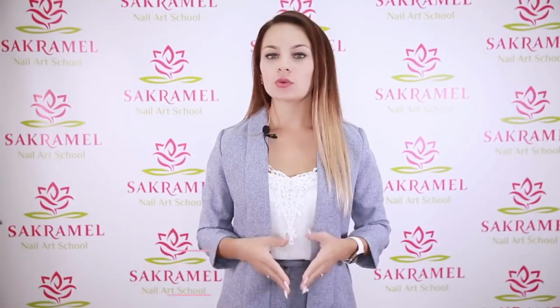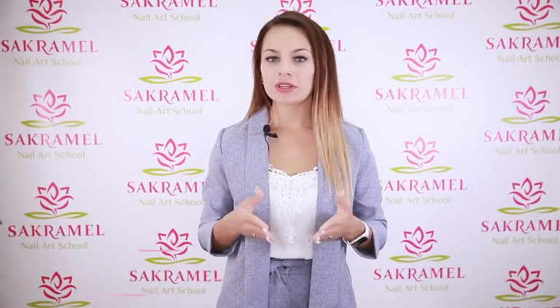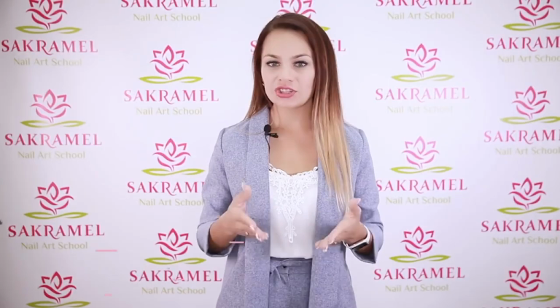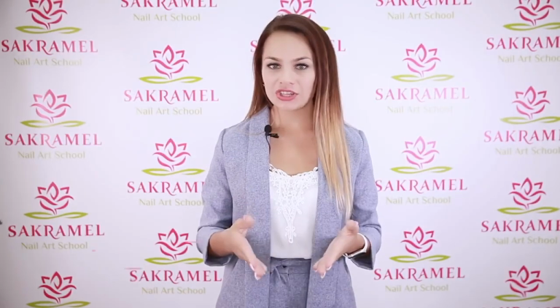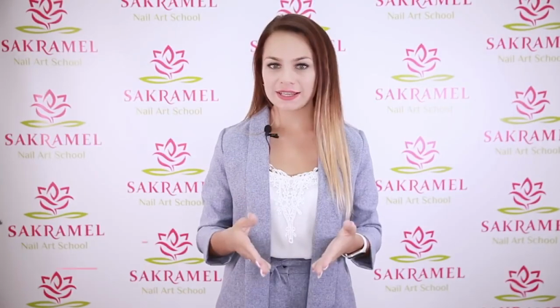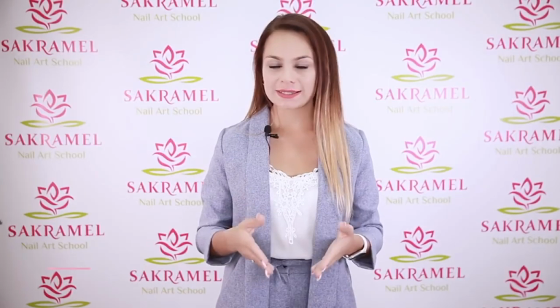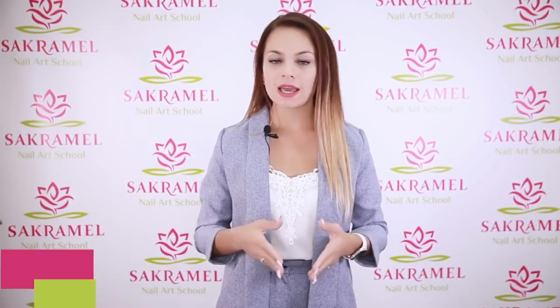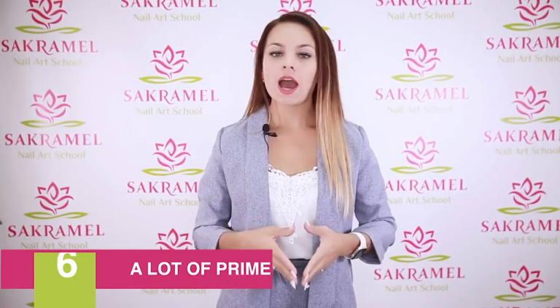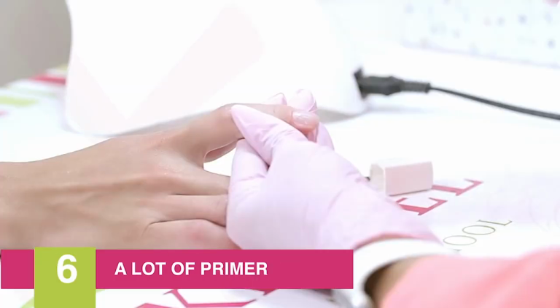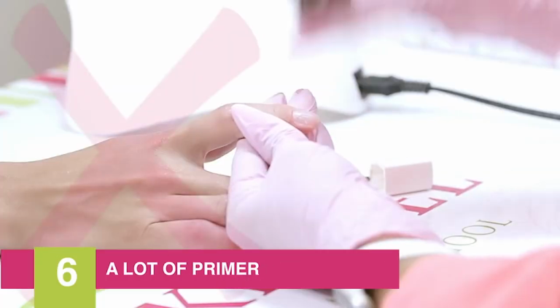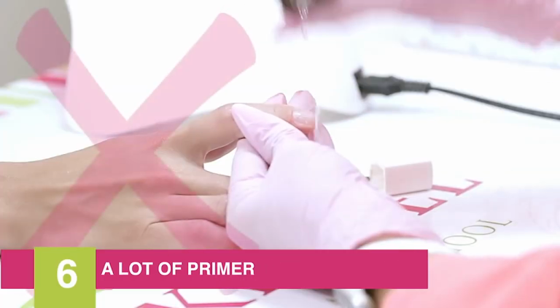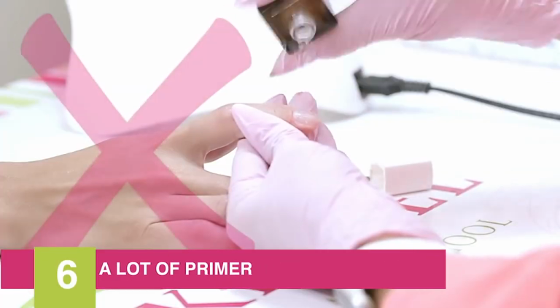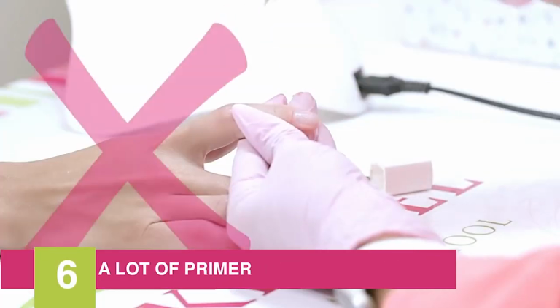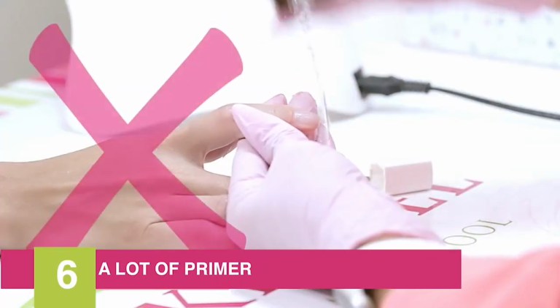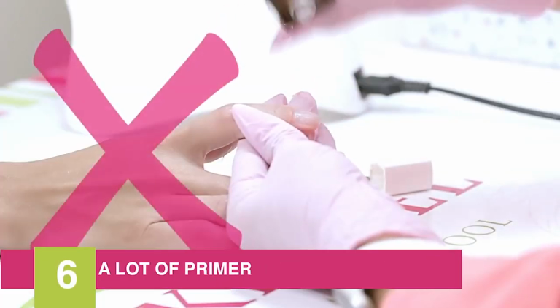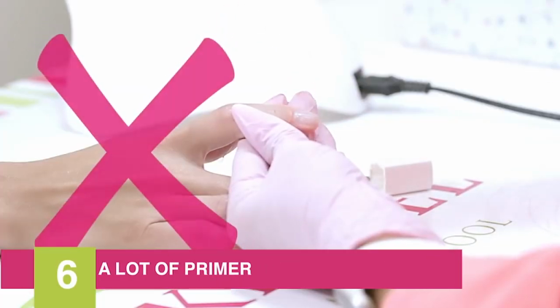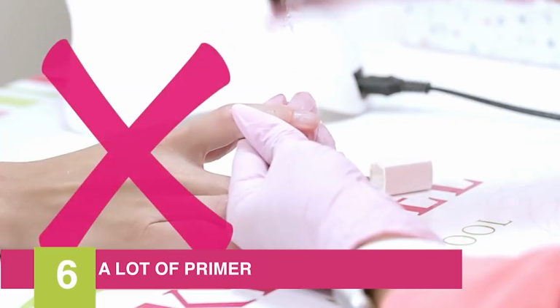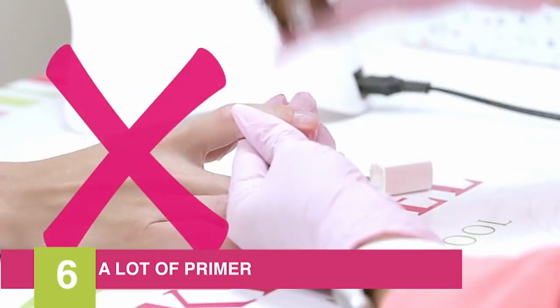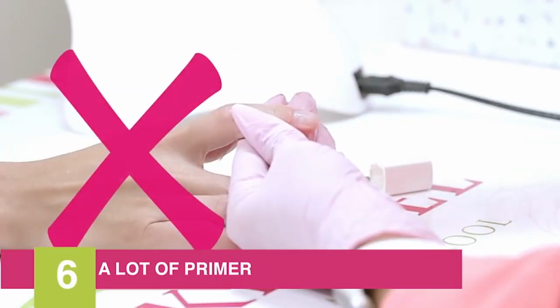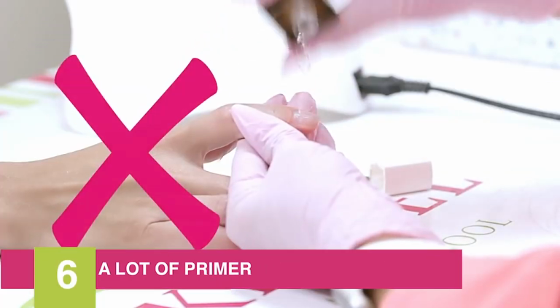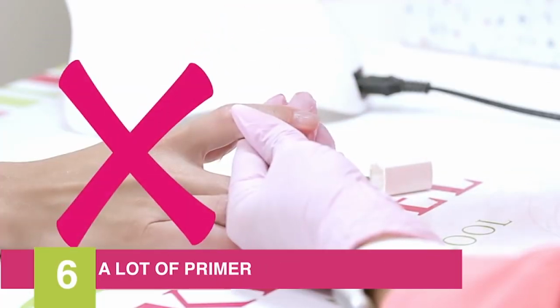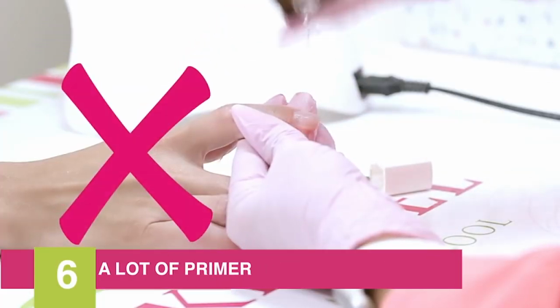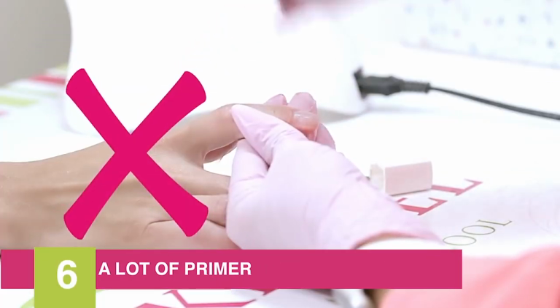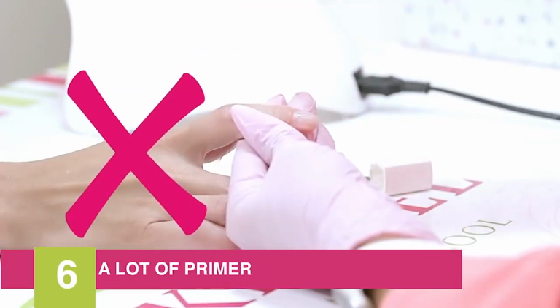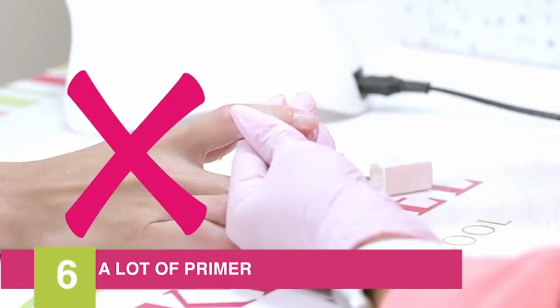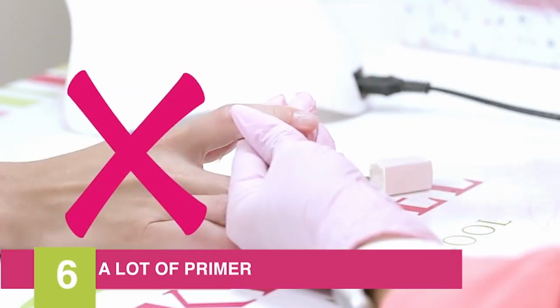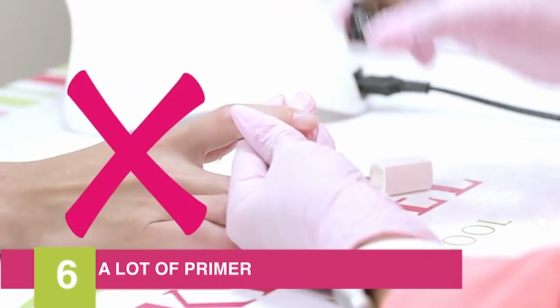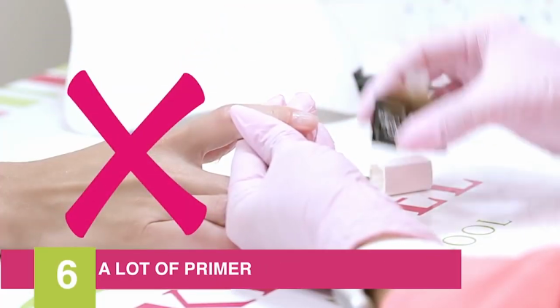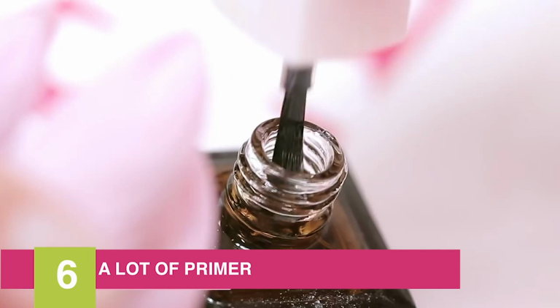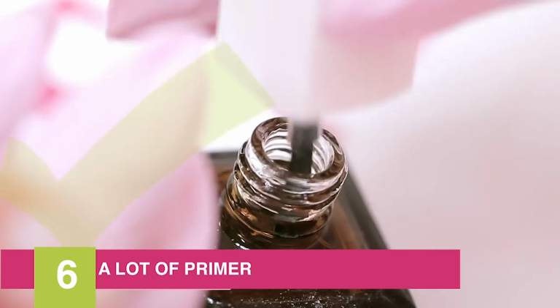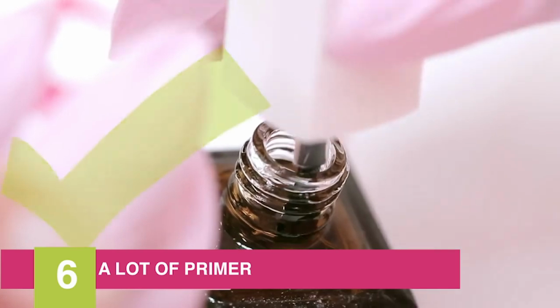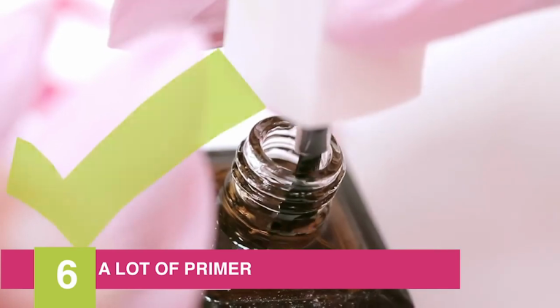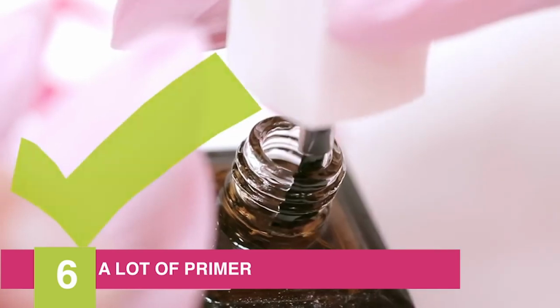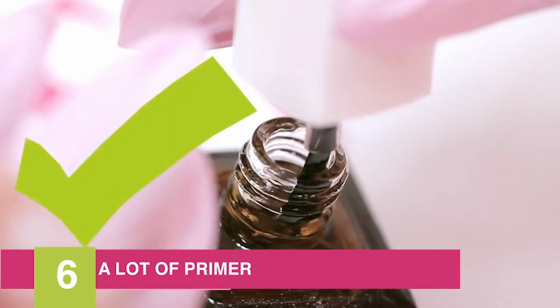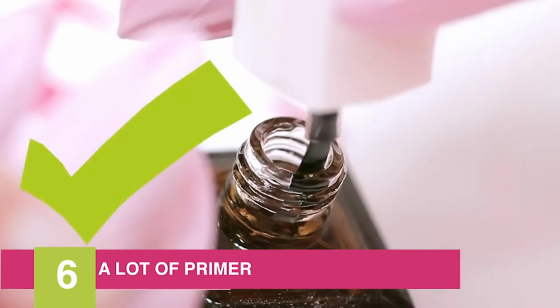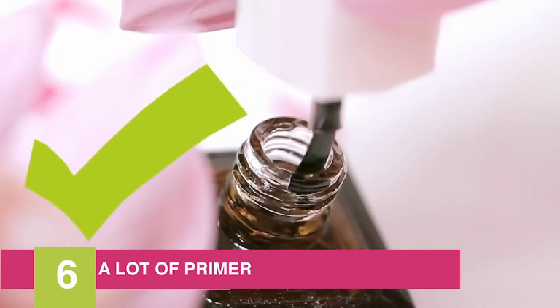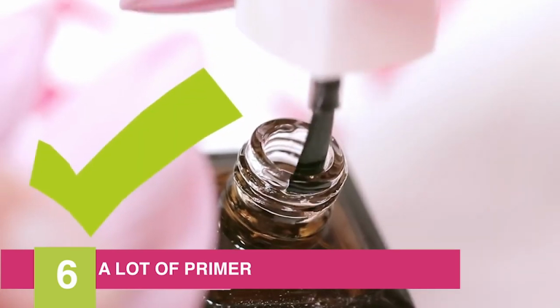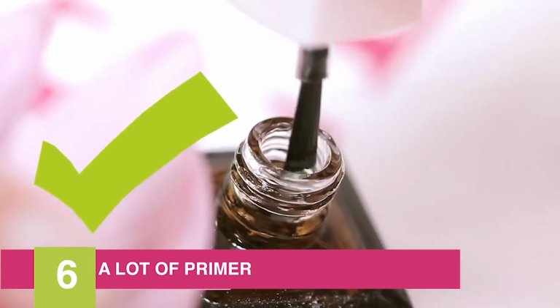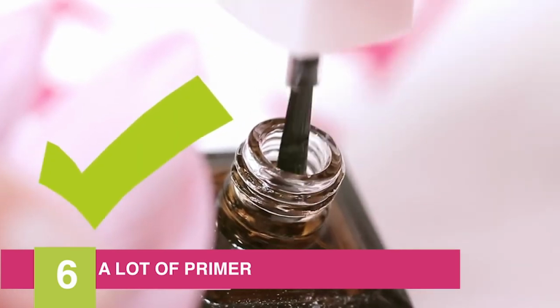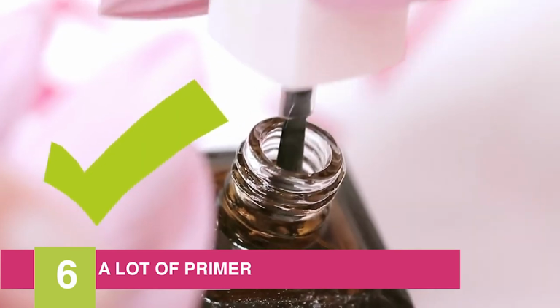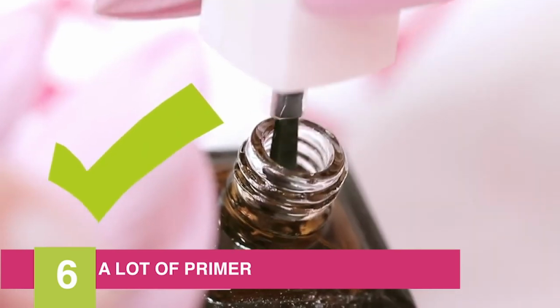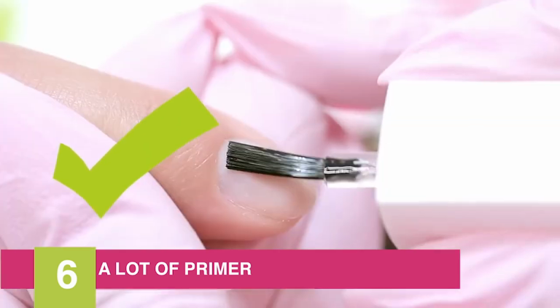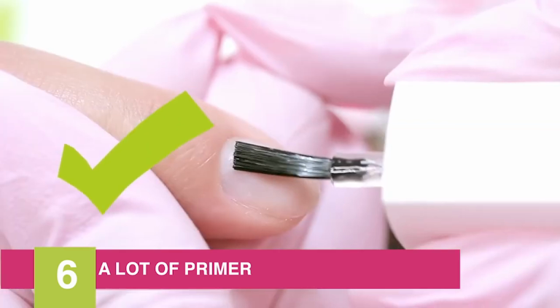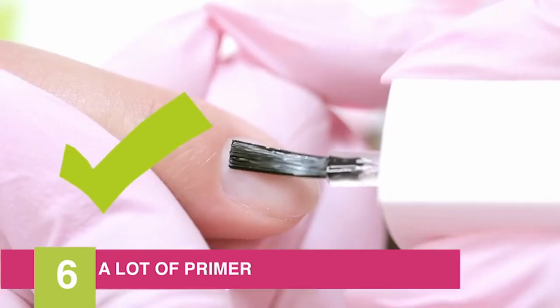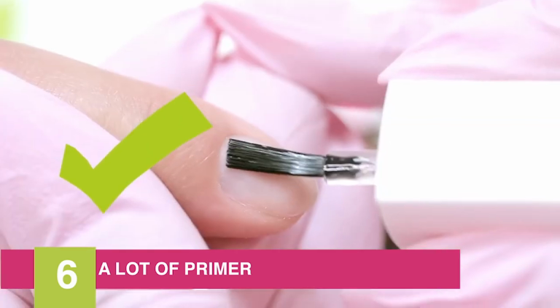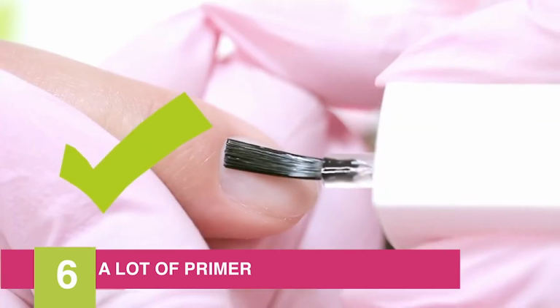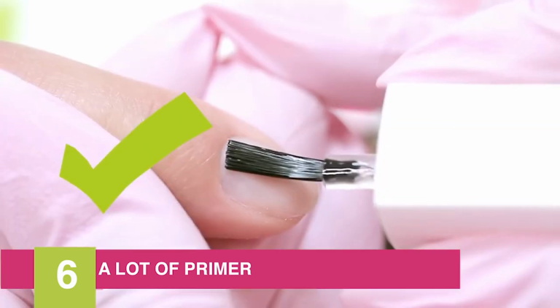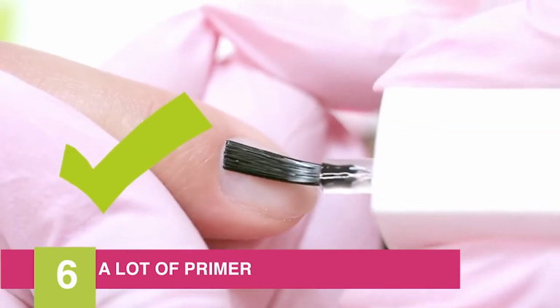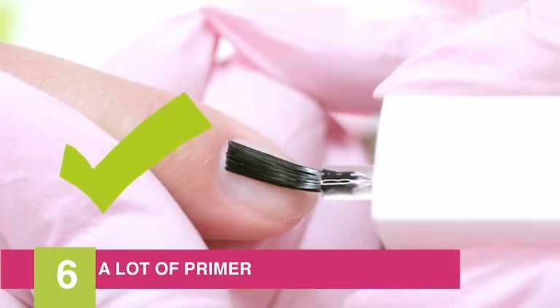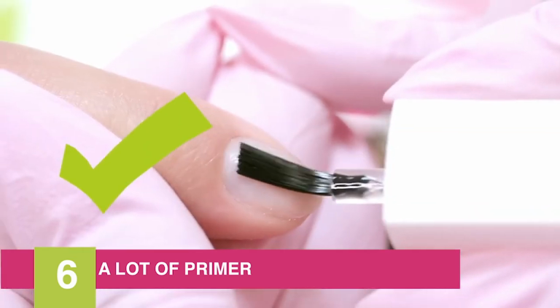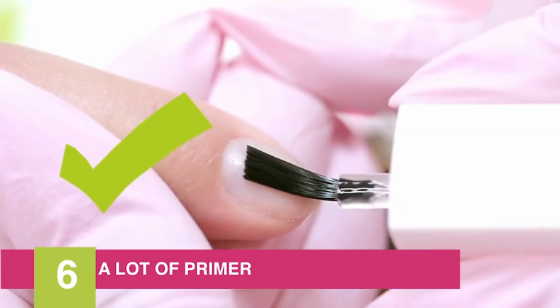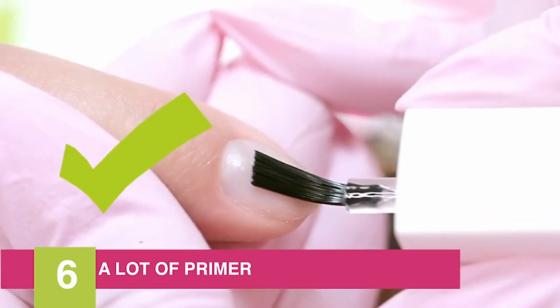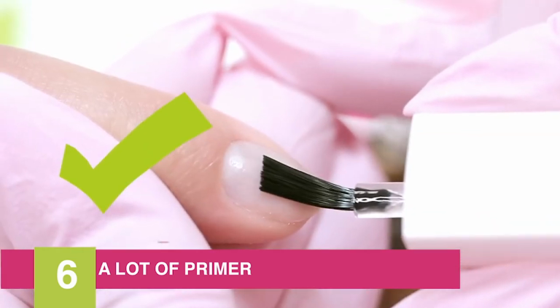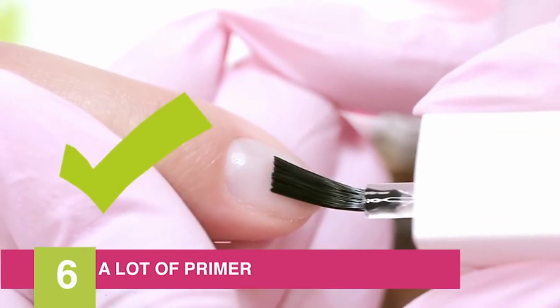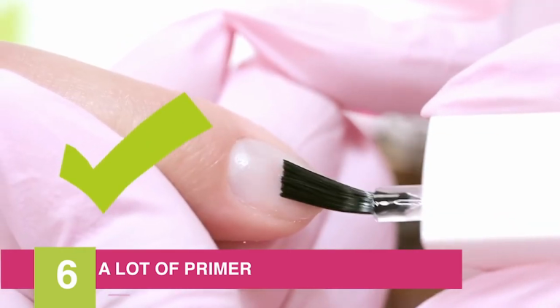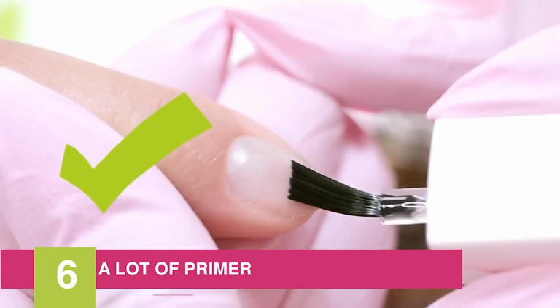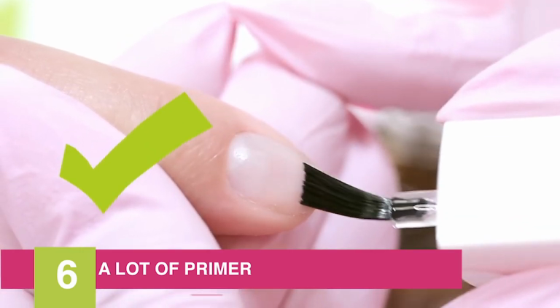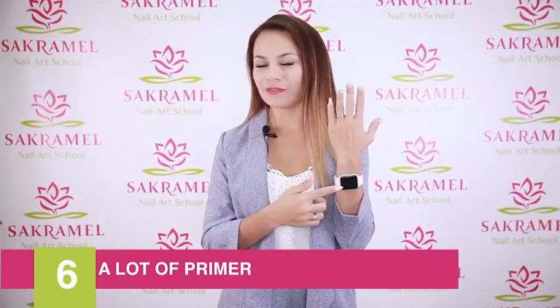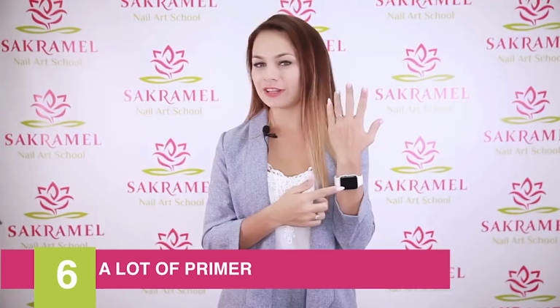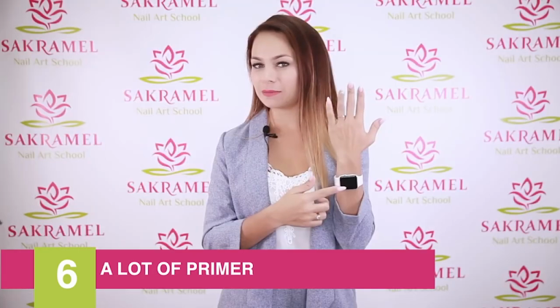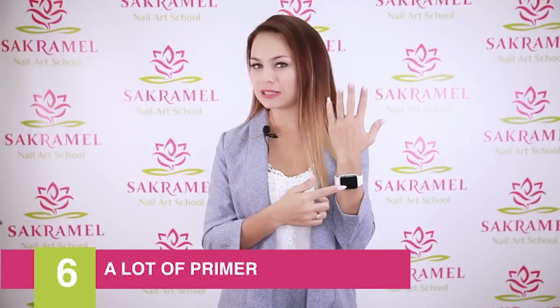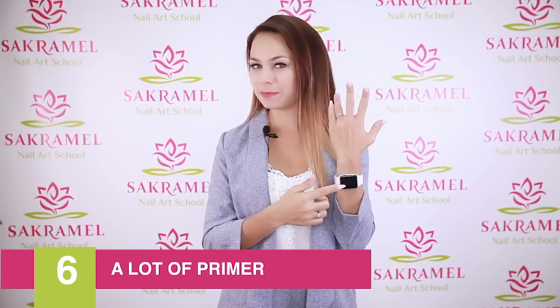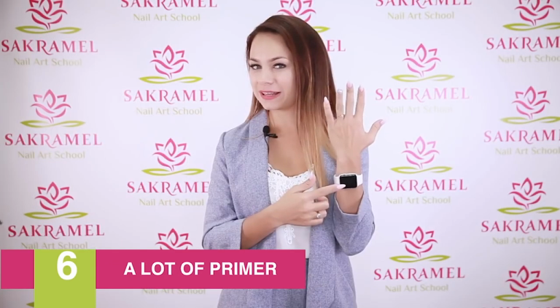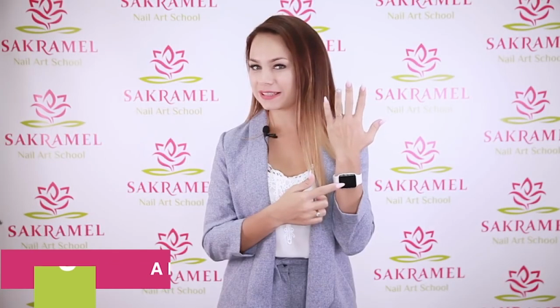Number six is a thick layer of primer. Apply a thin layer, remove the brush, and wait for the material to dry.